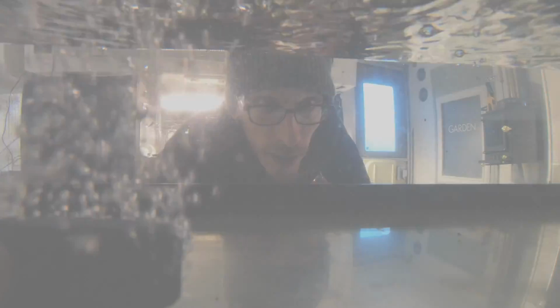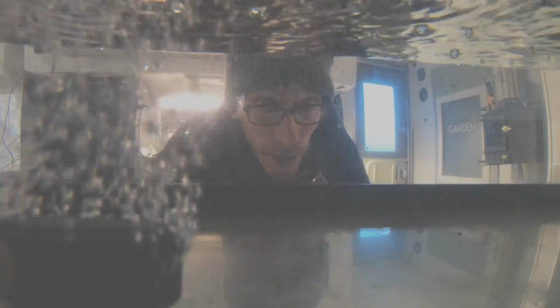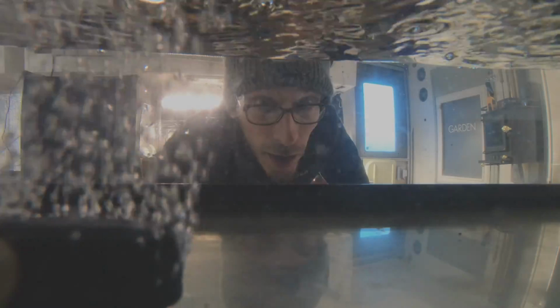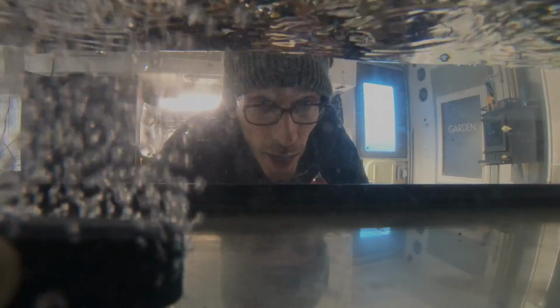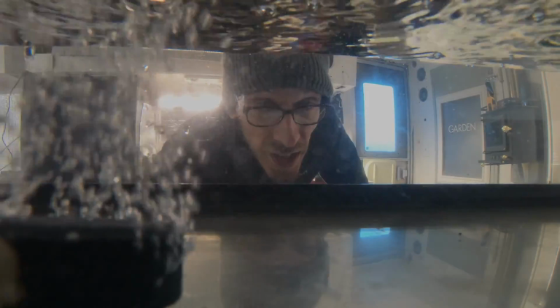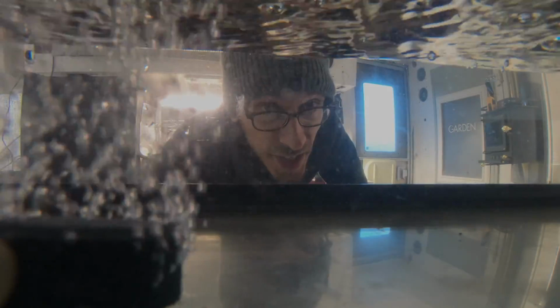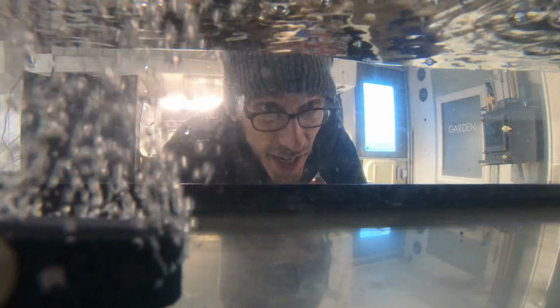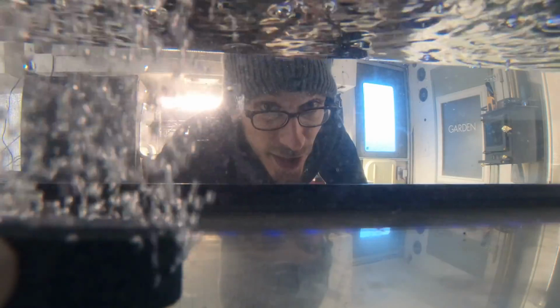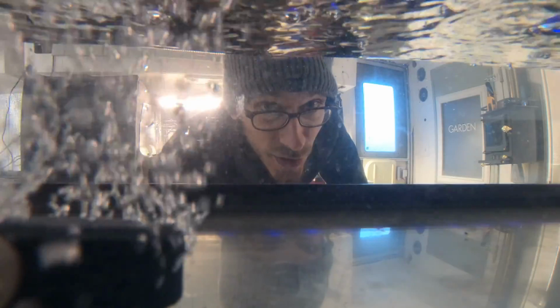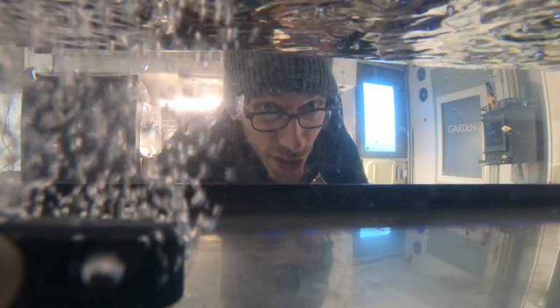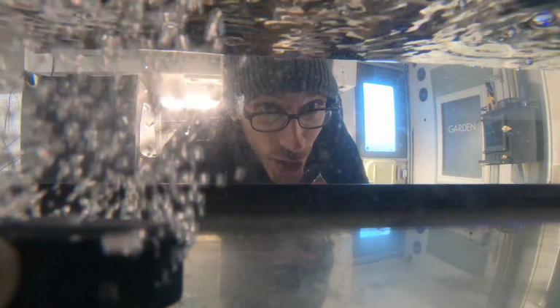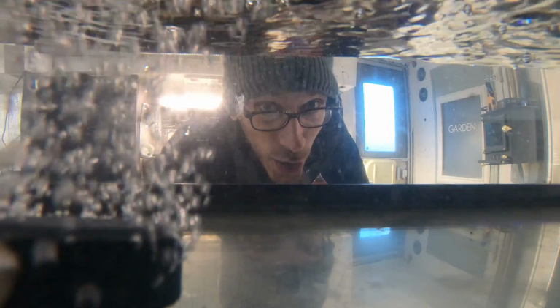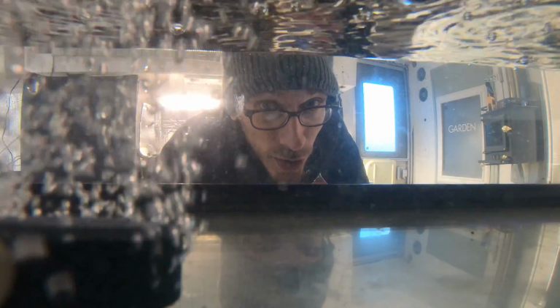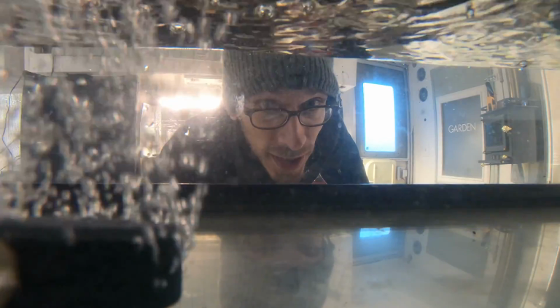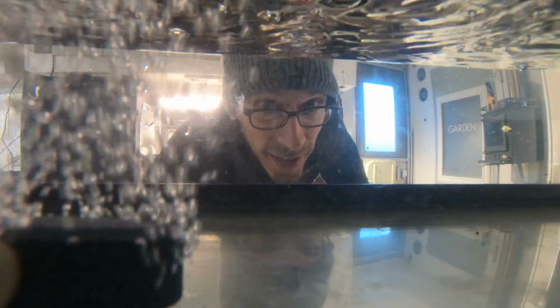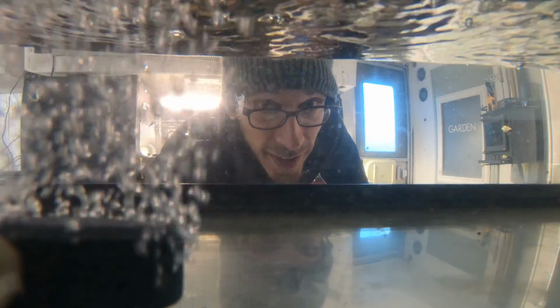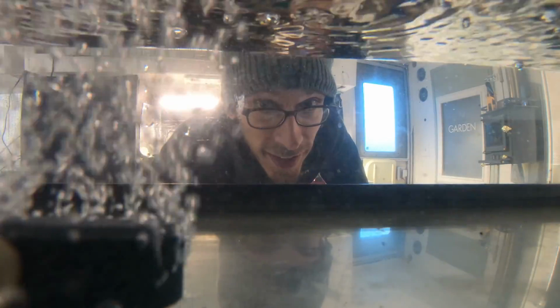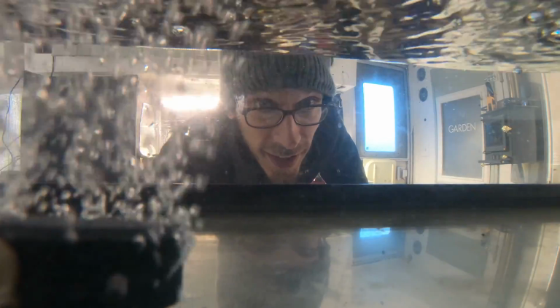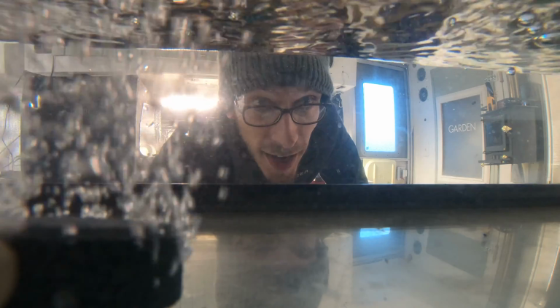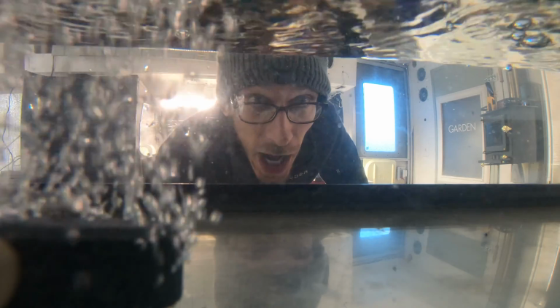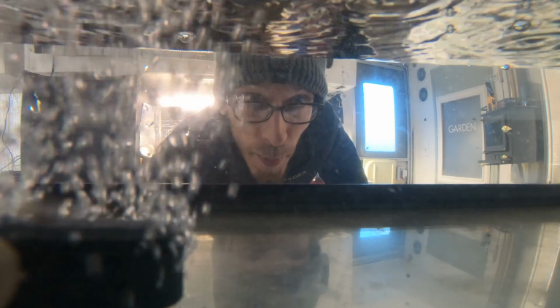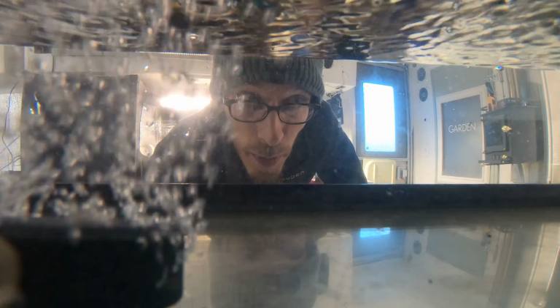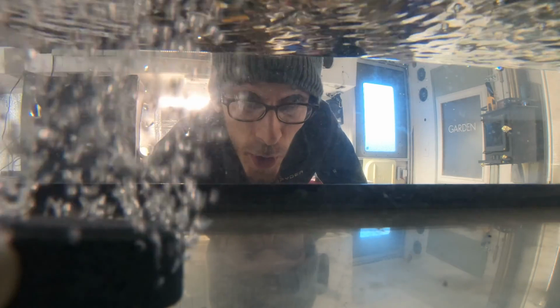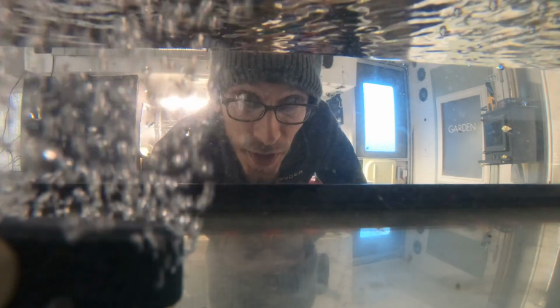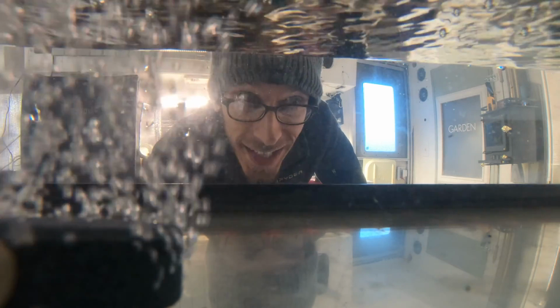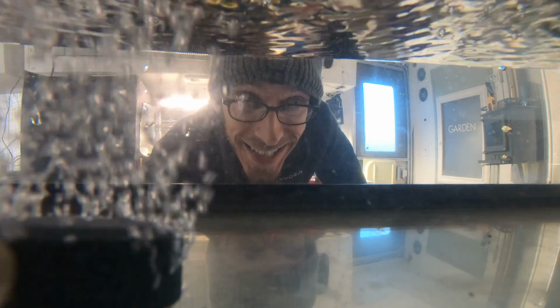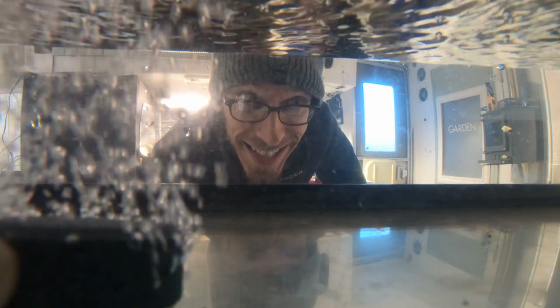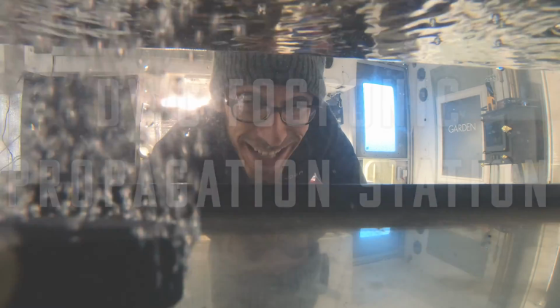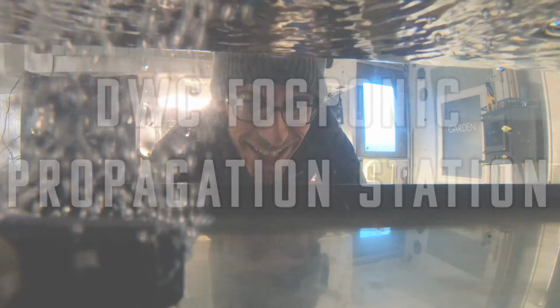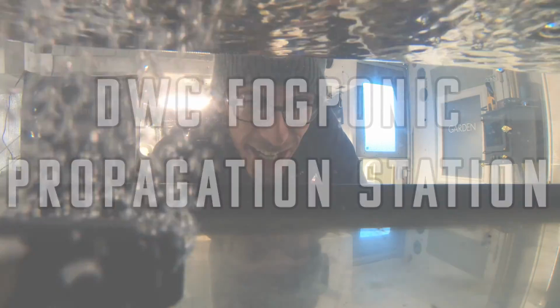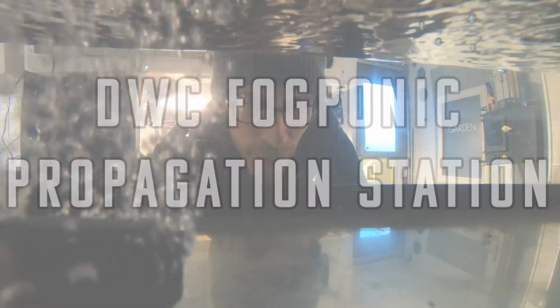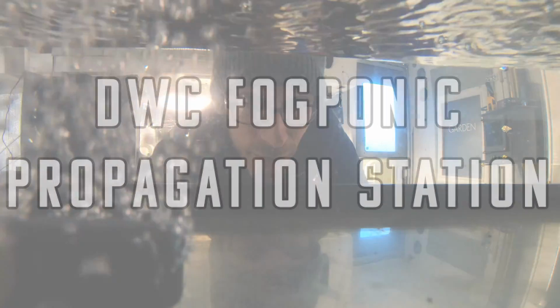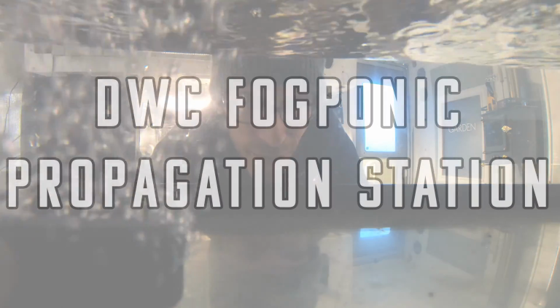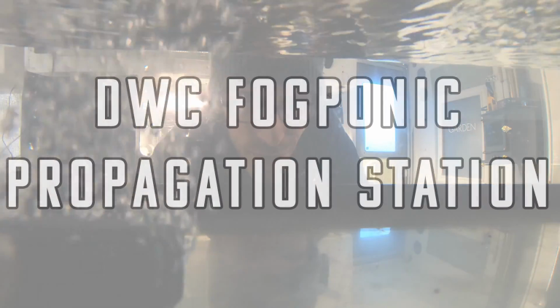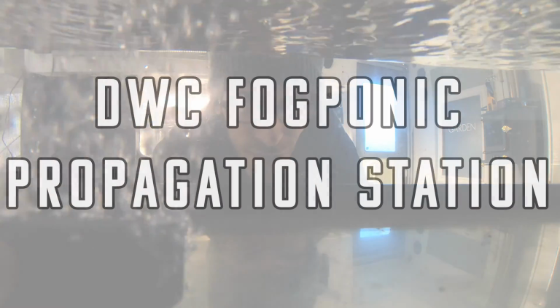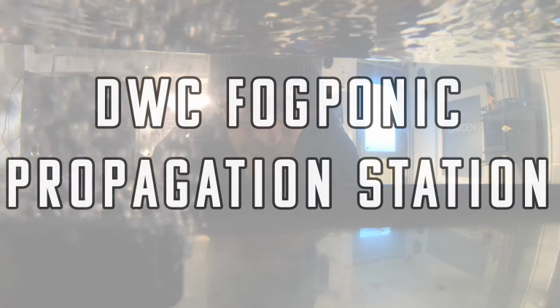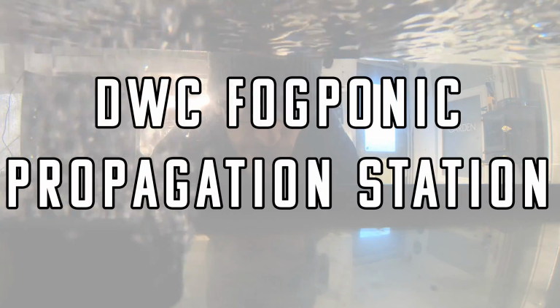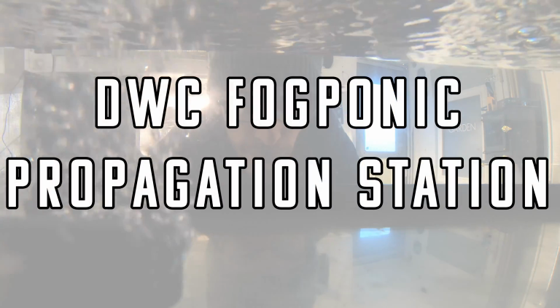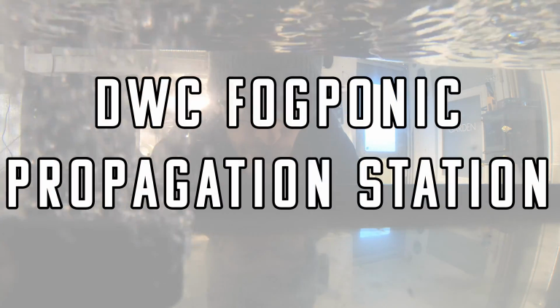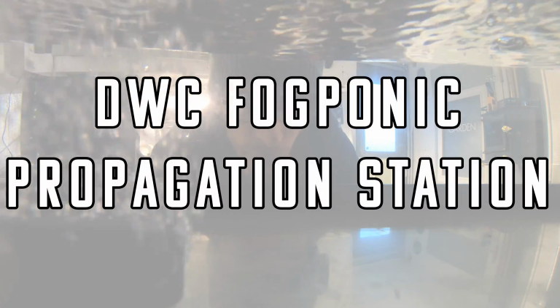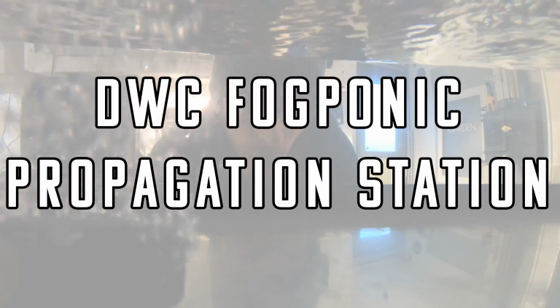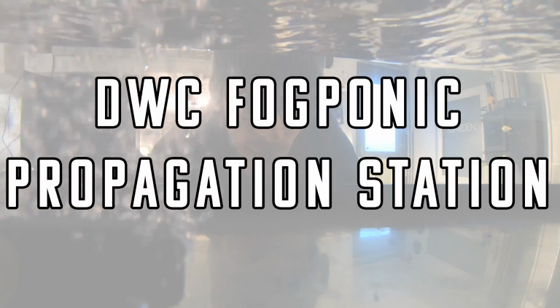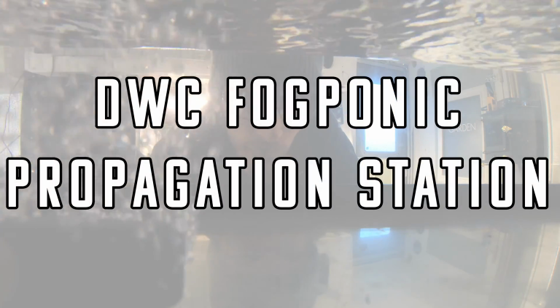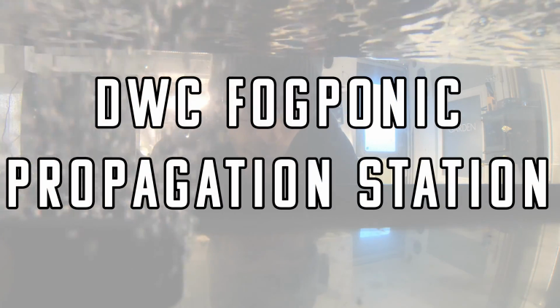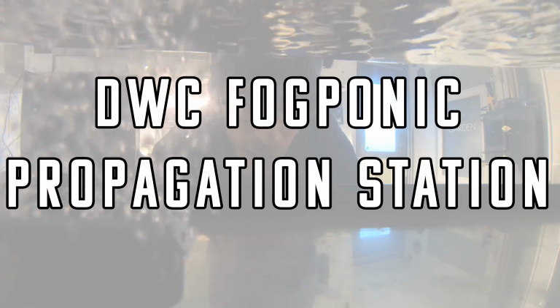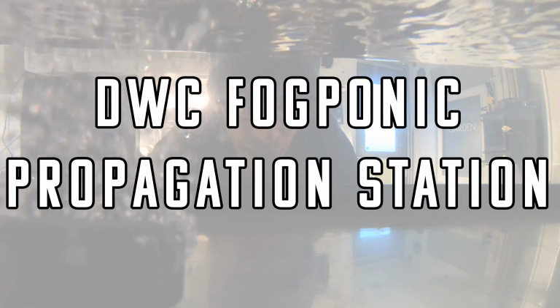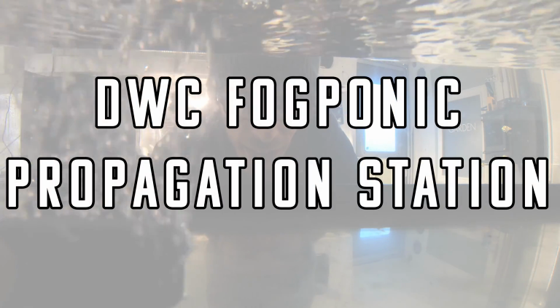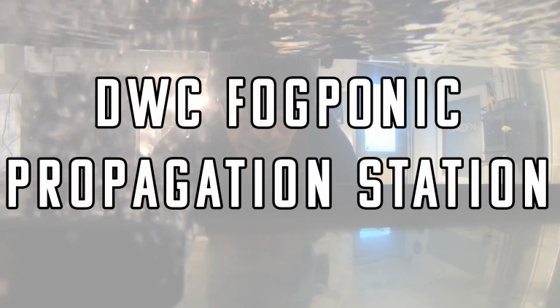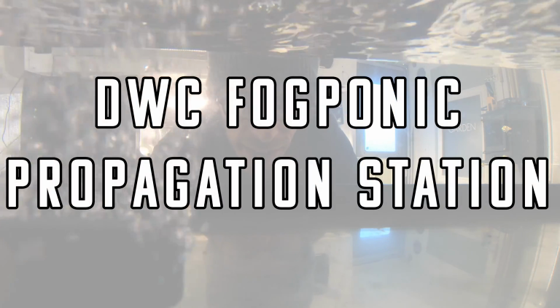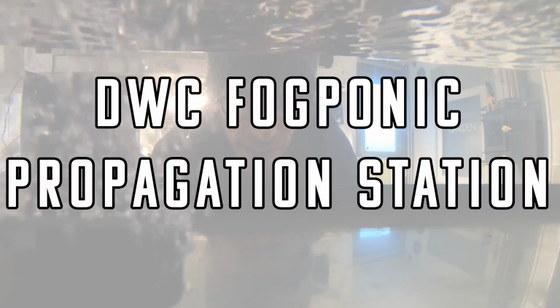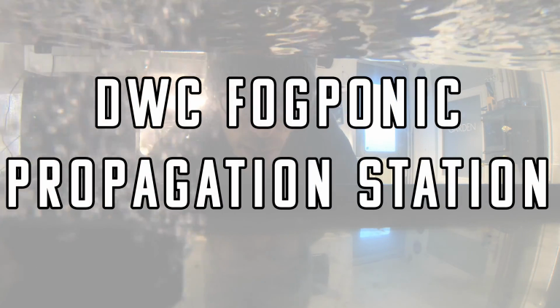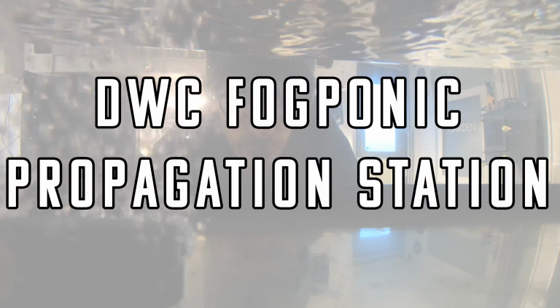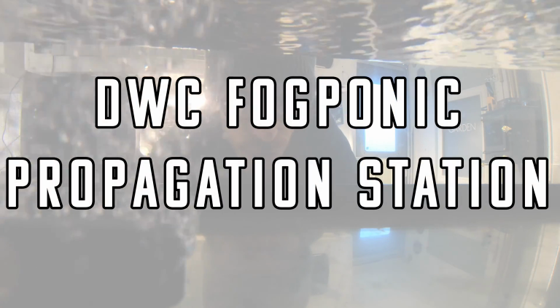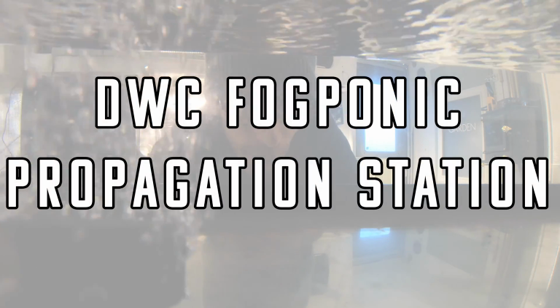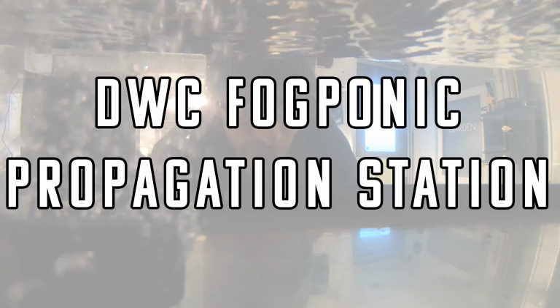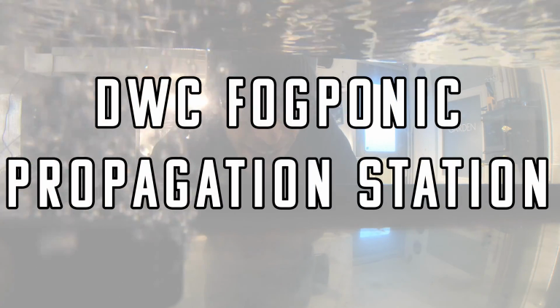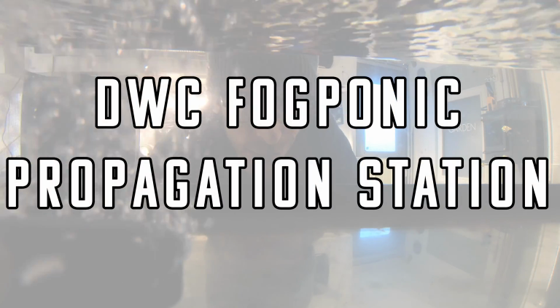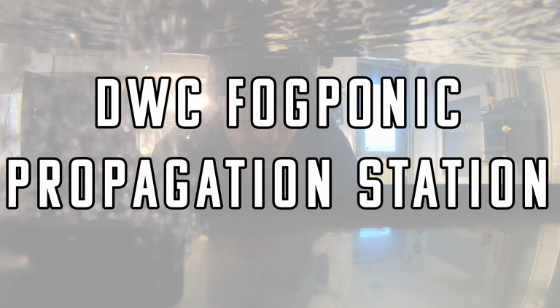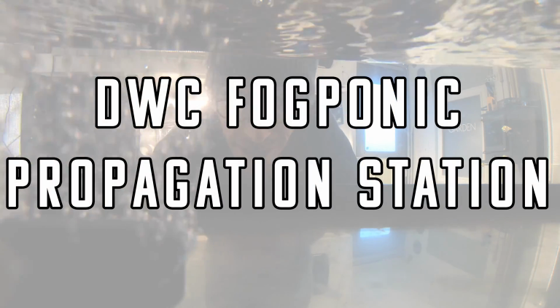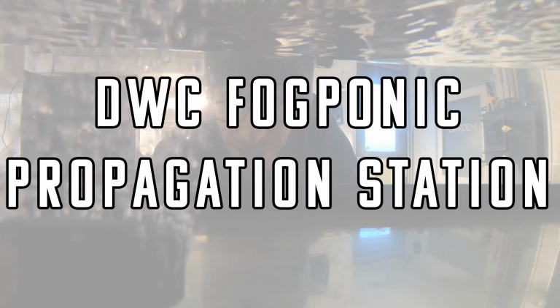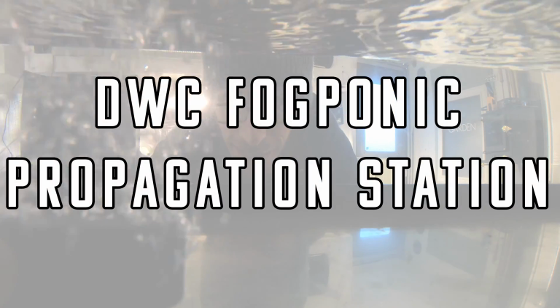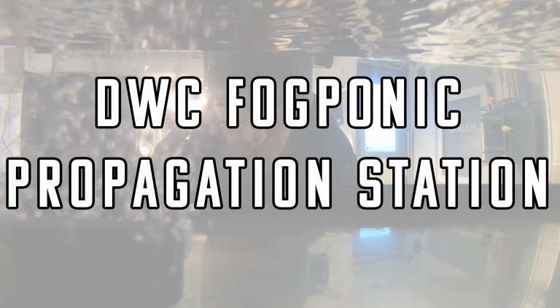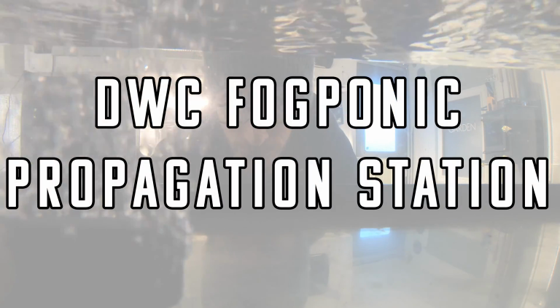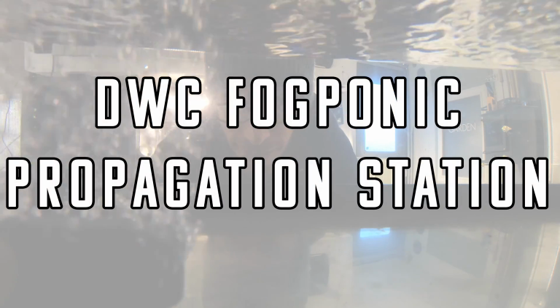In today's video, I'm going to build a DWC Fogponic propagation station.